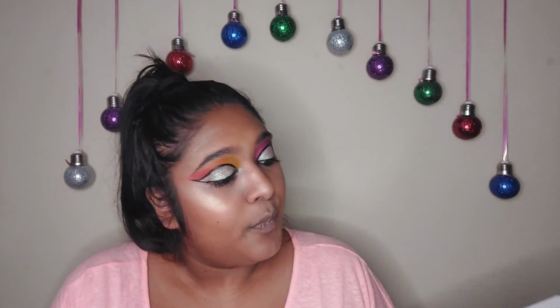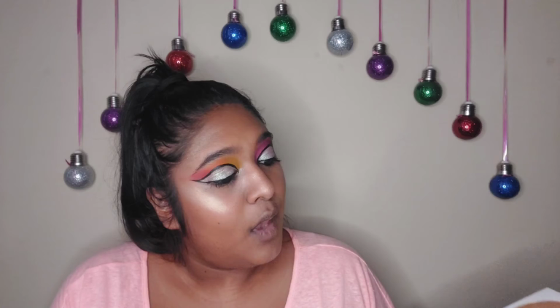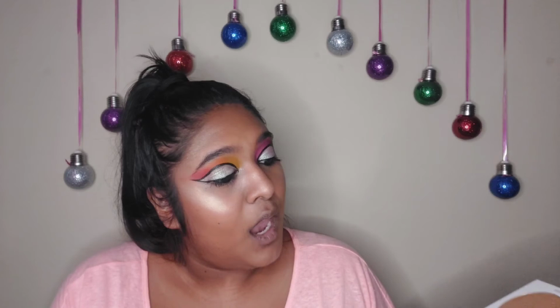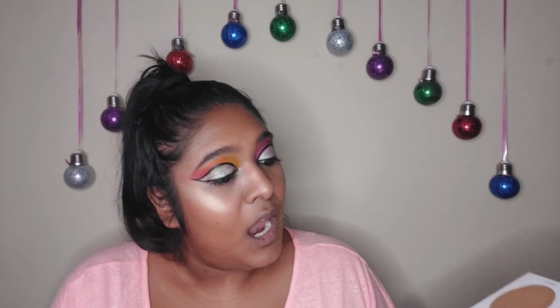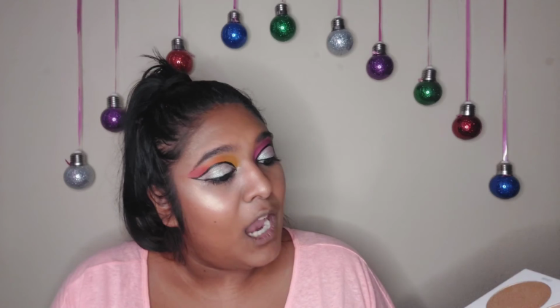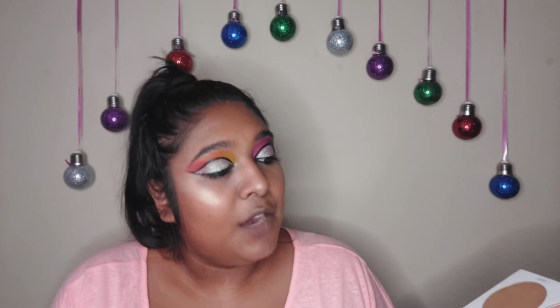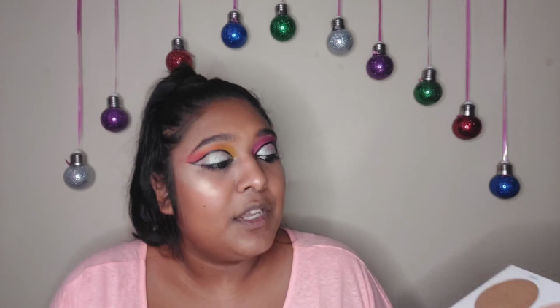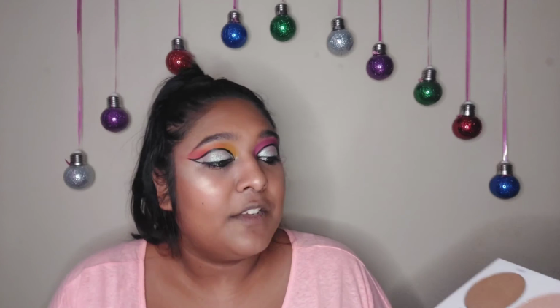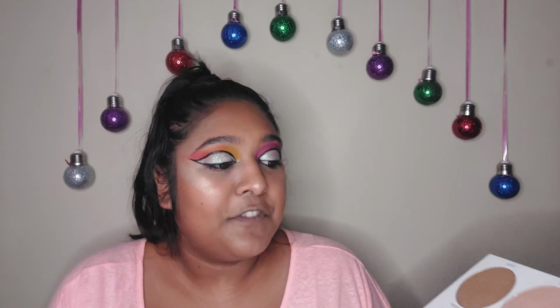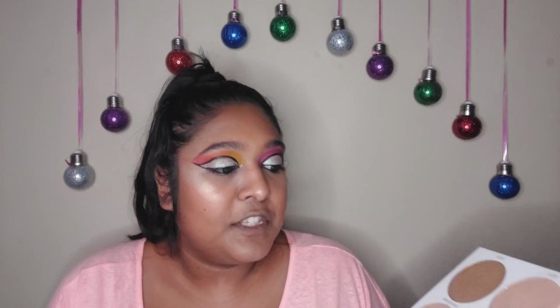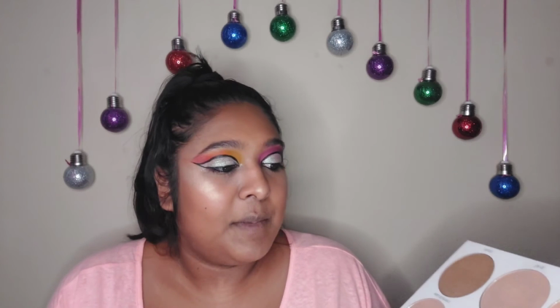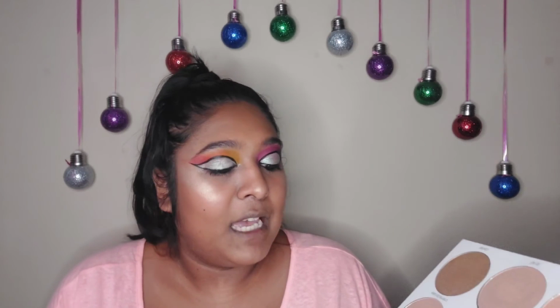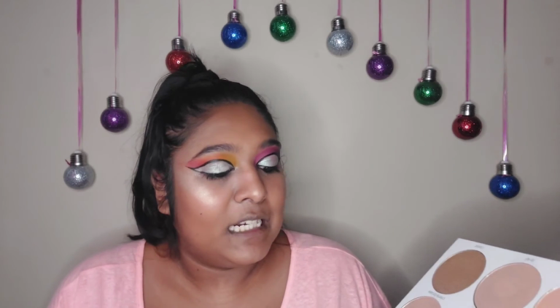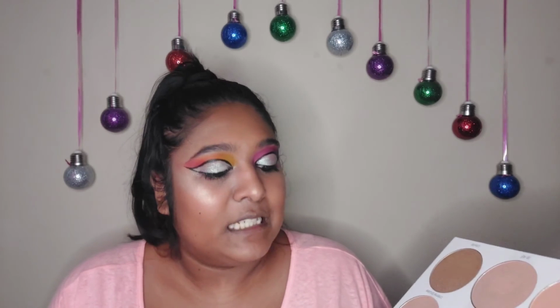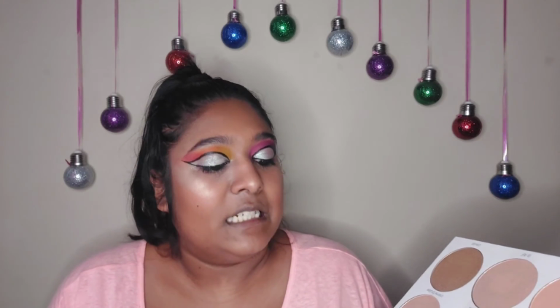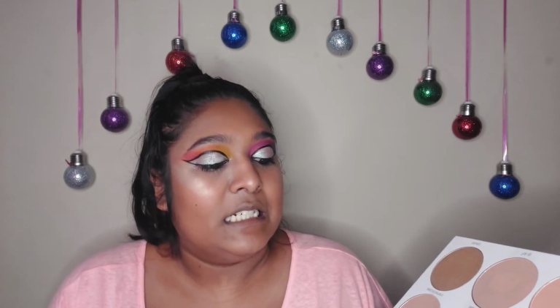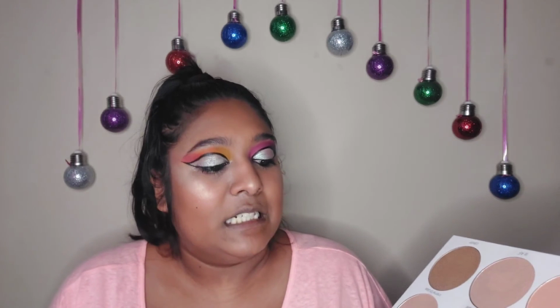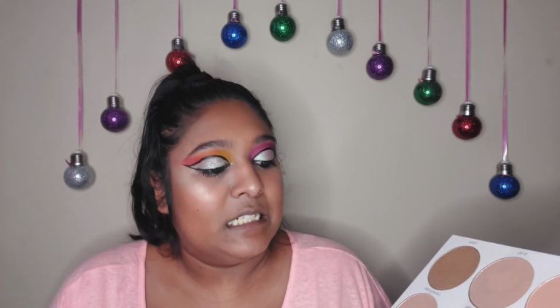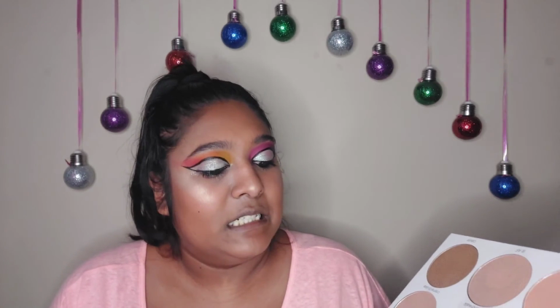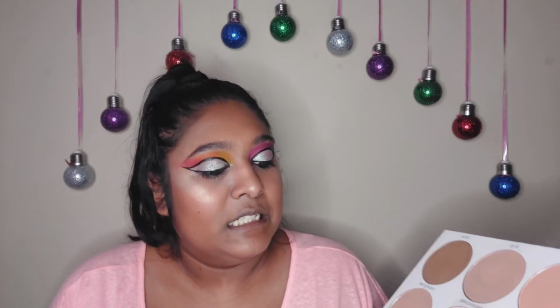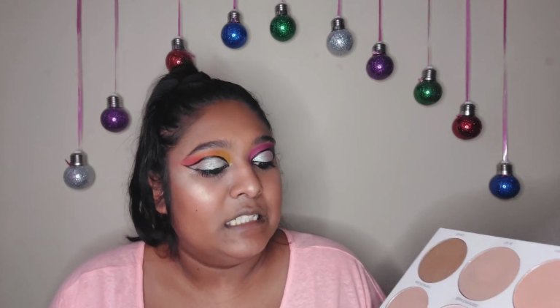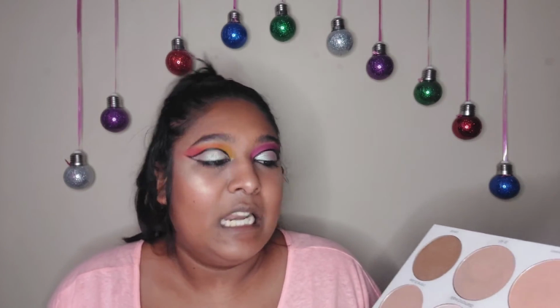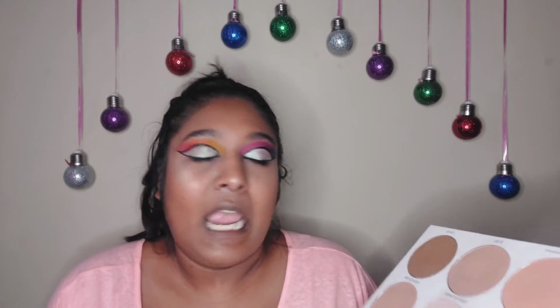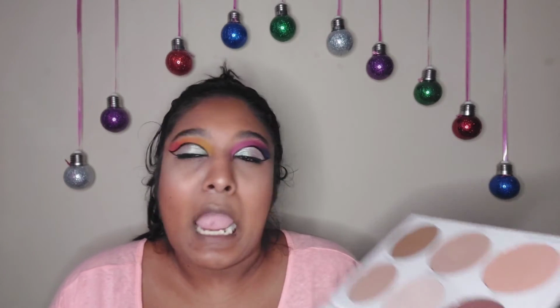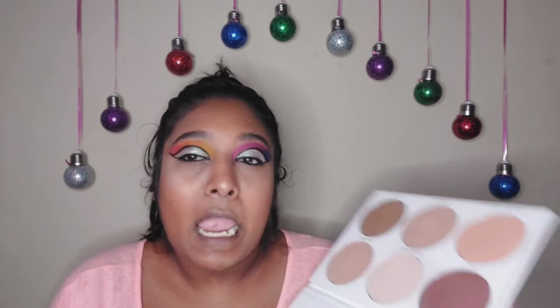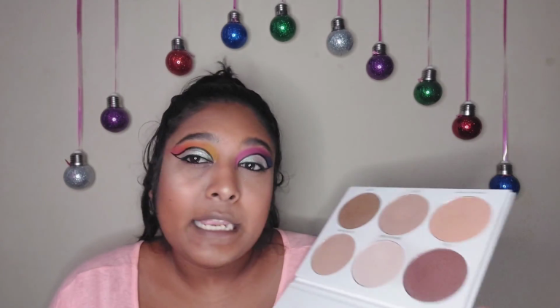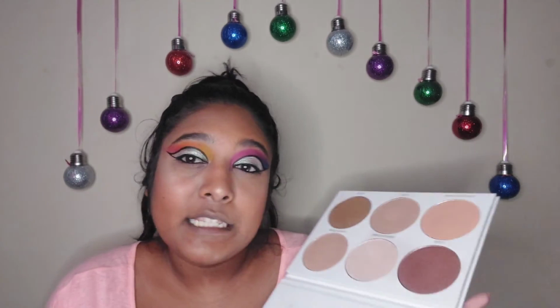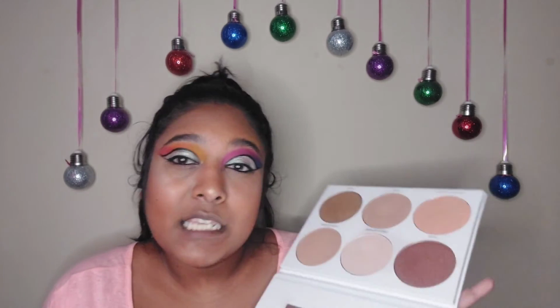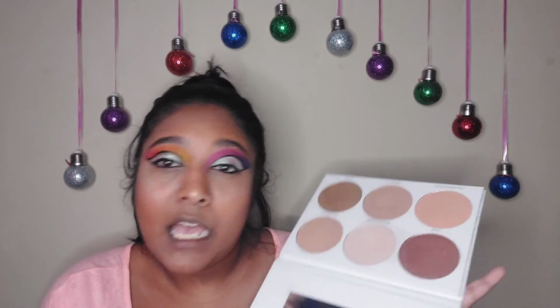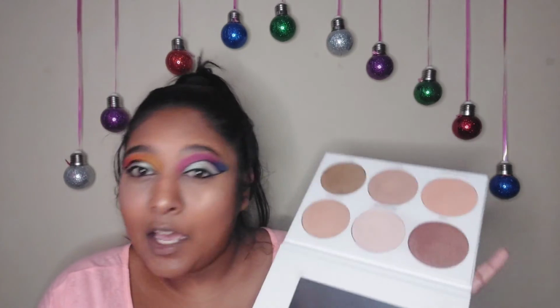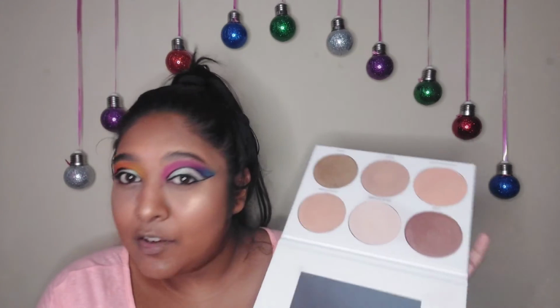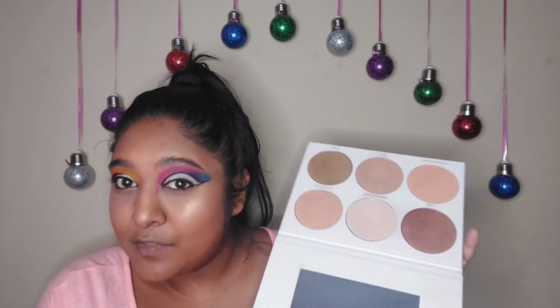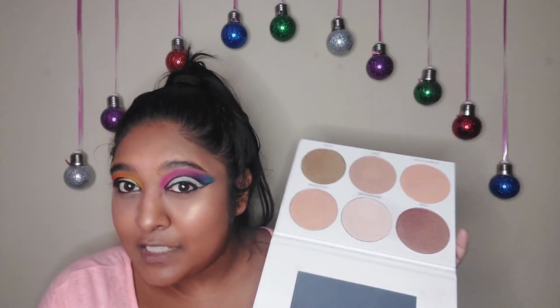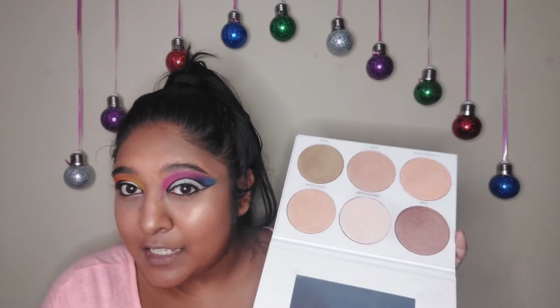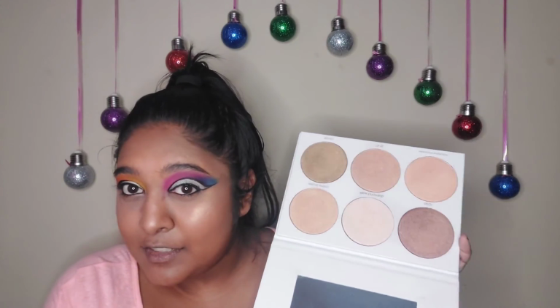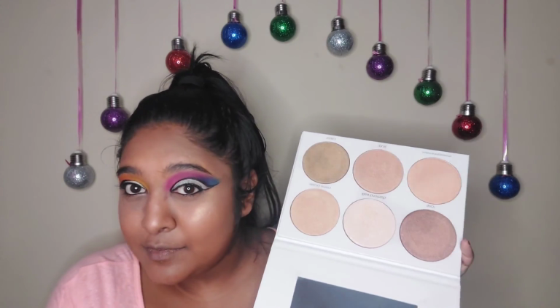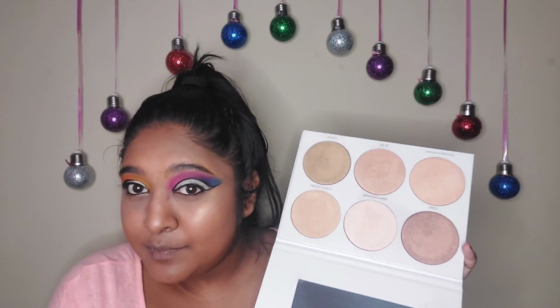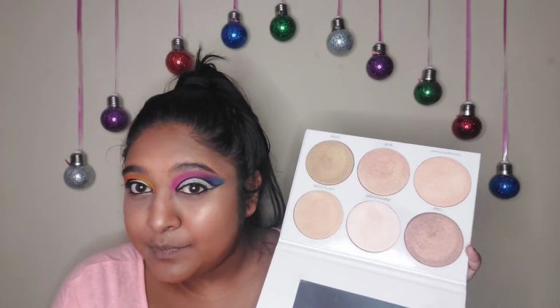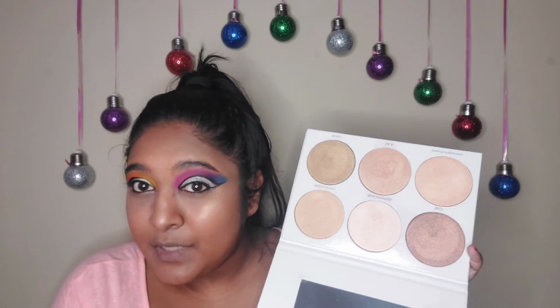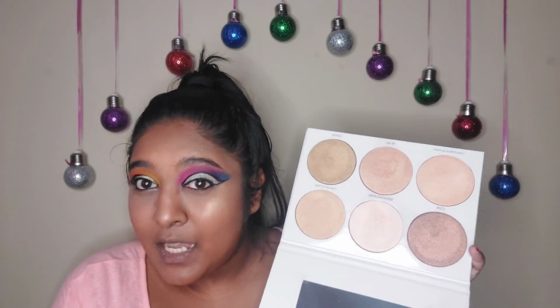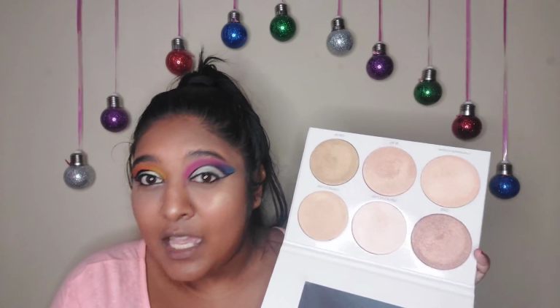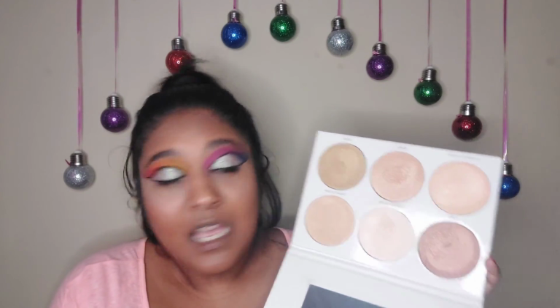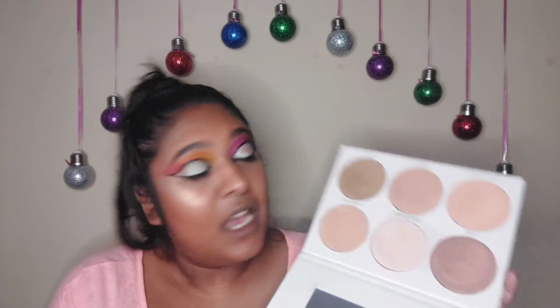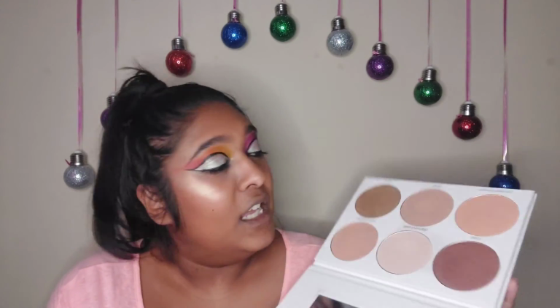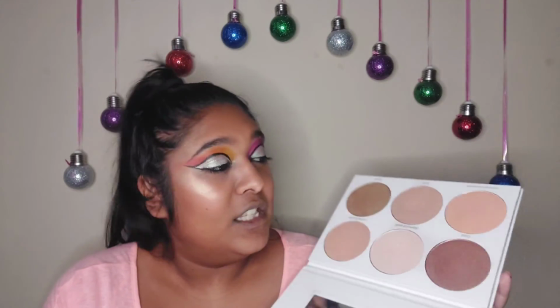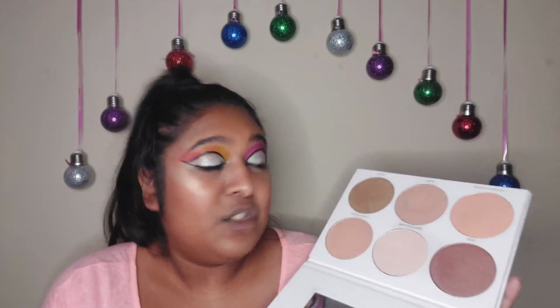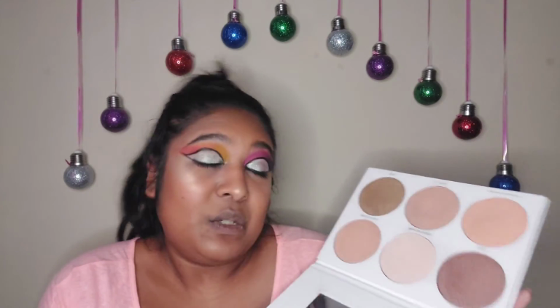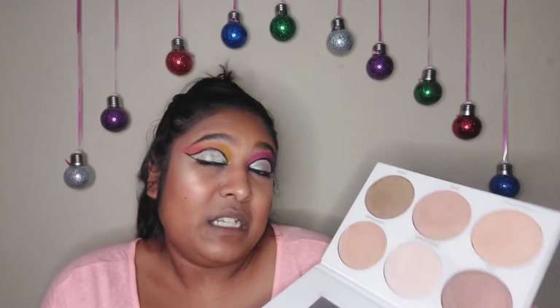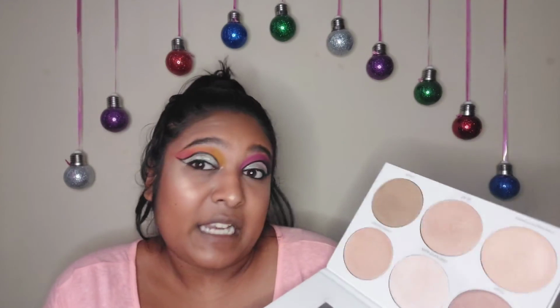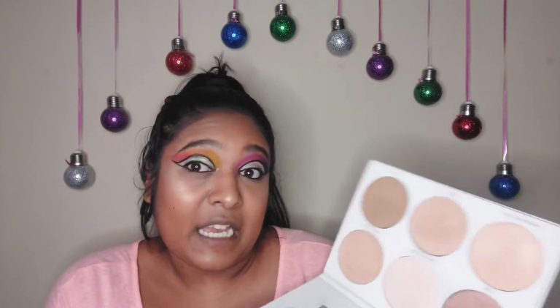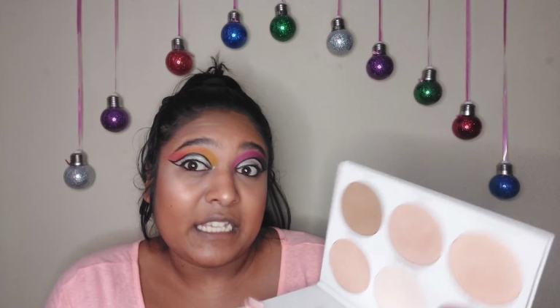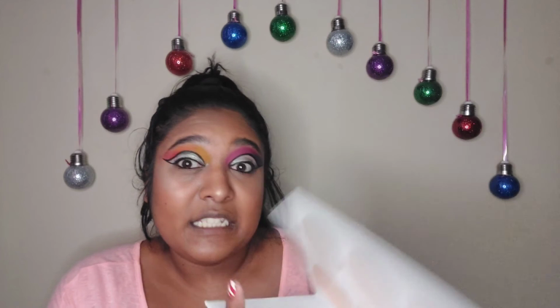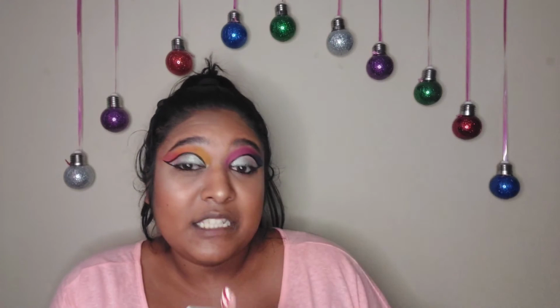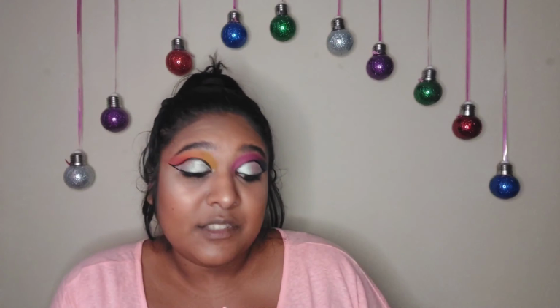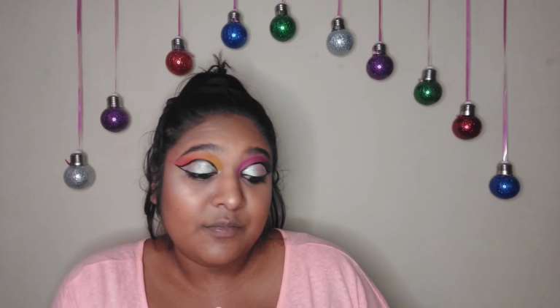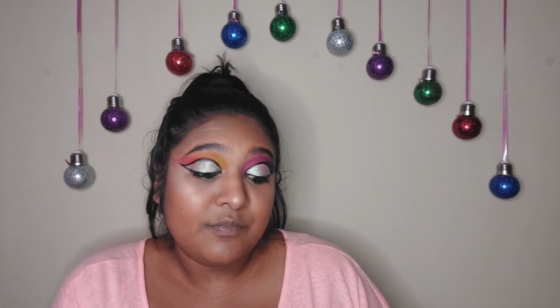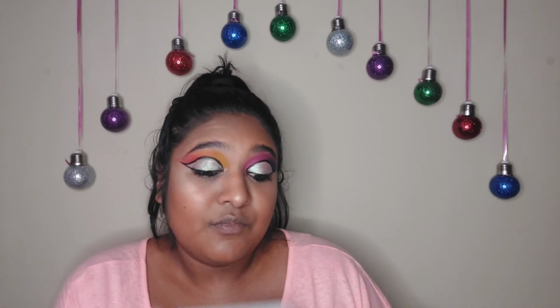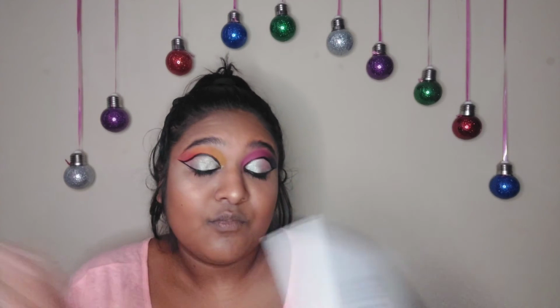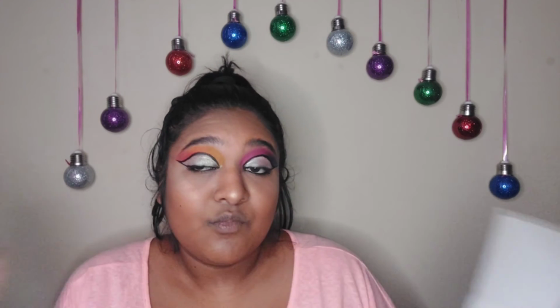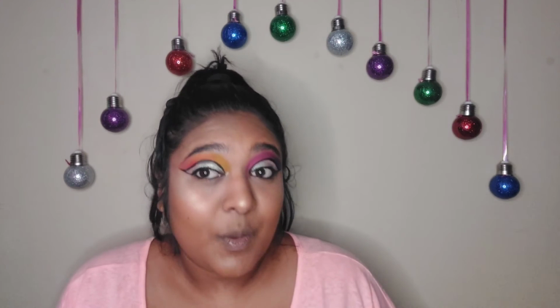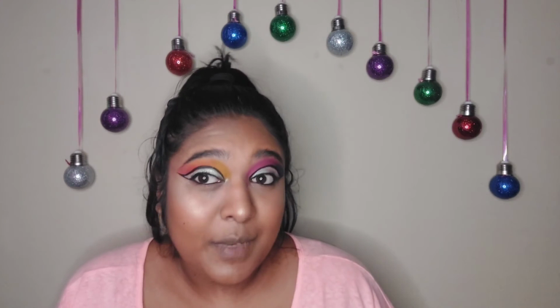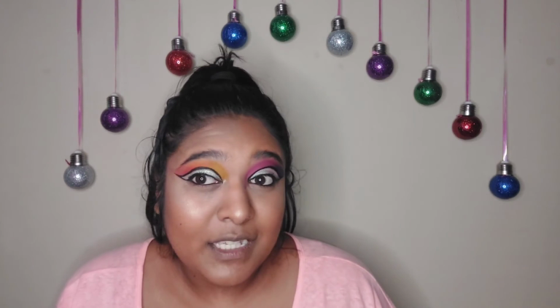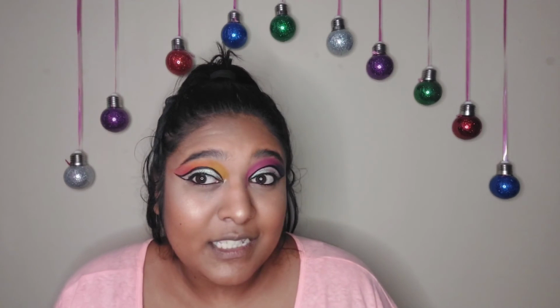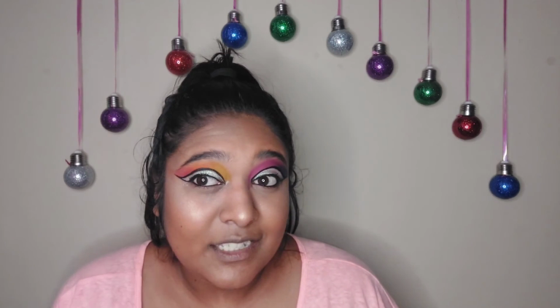I would give this palette an 8 out of 10. It's really nice. Amazing.